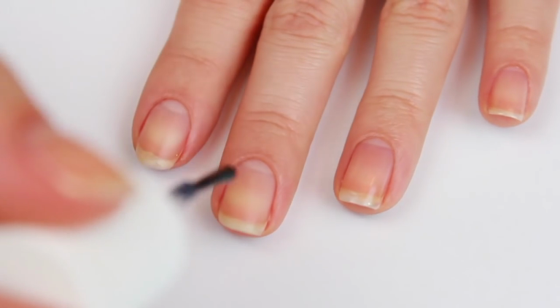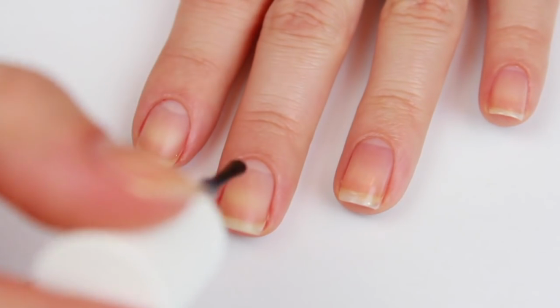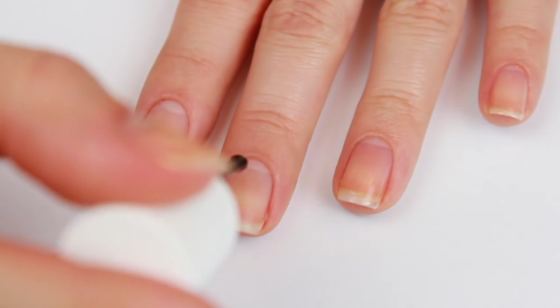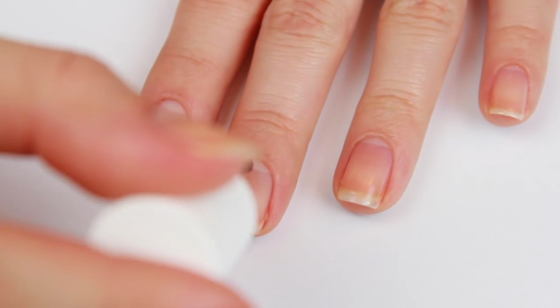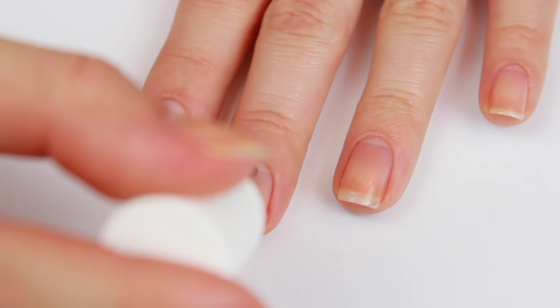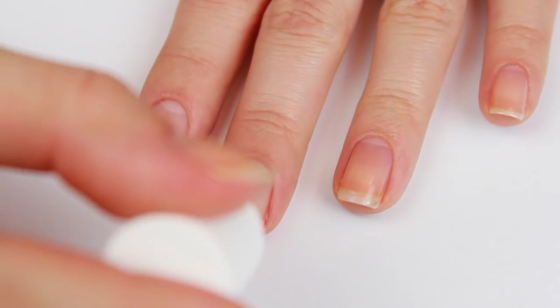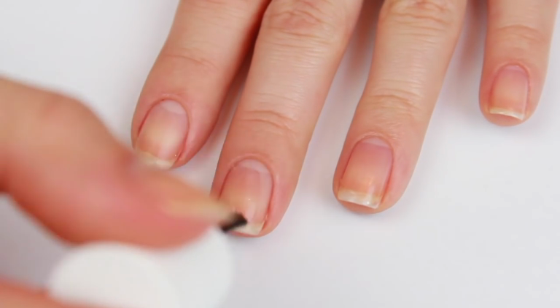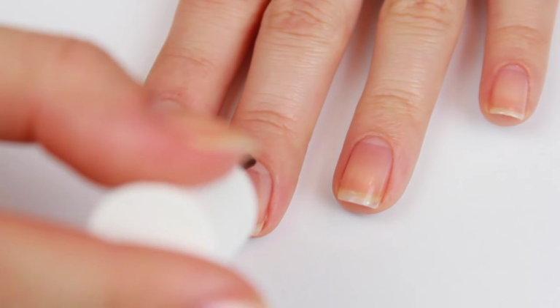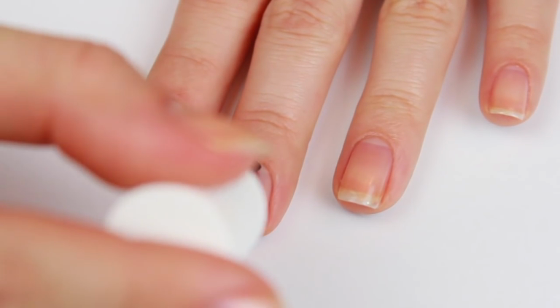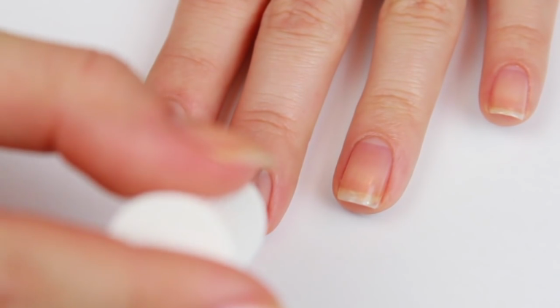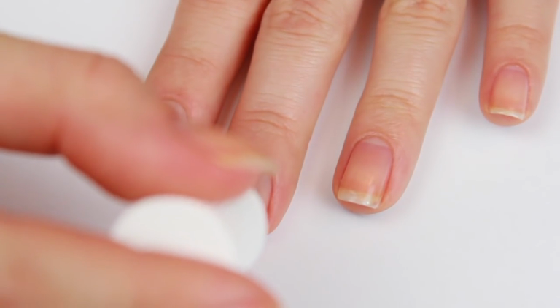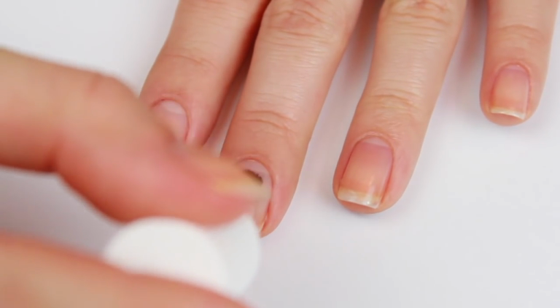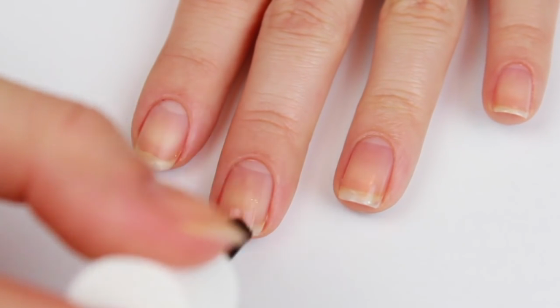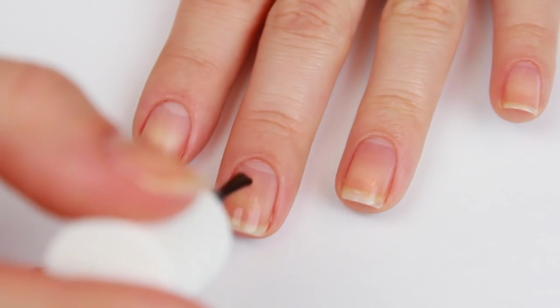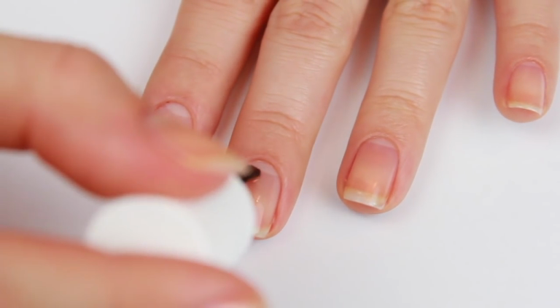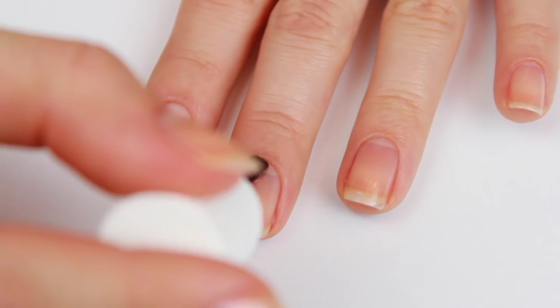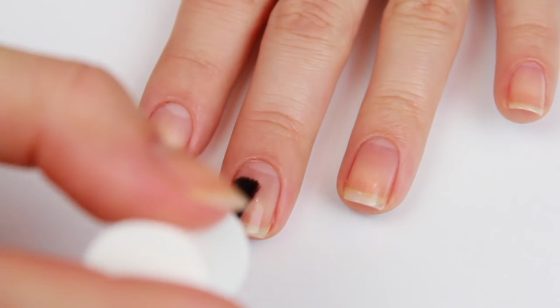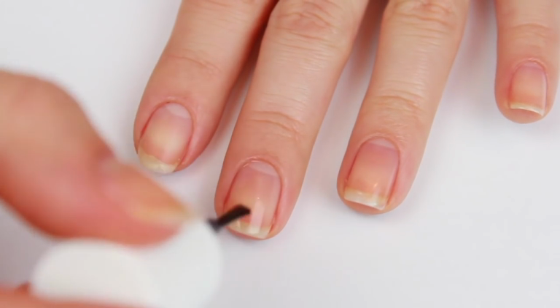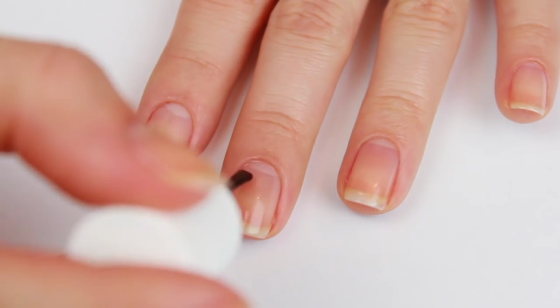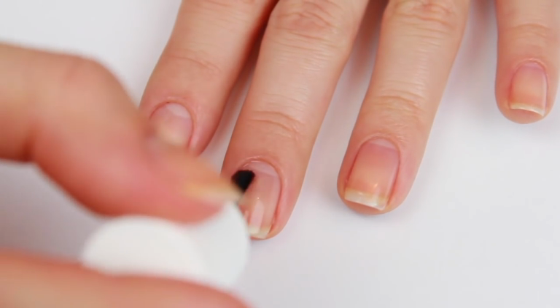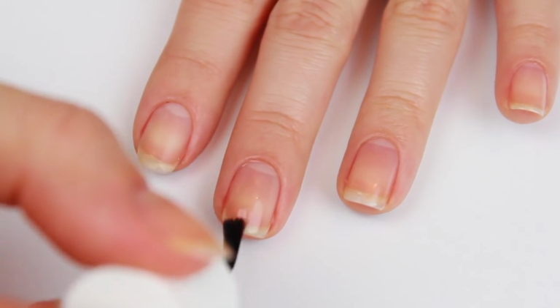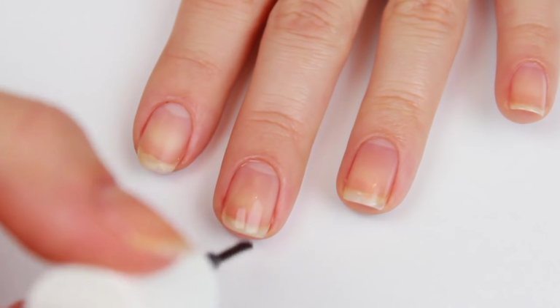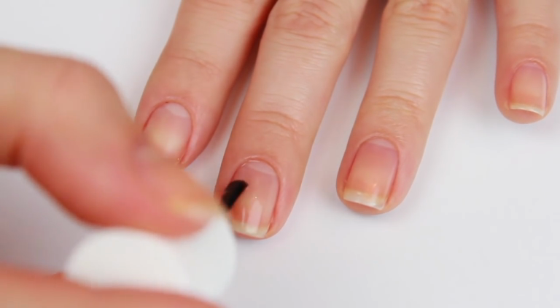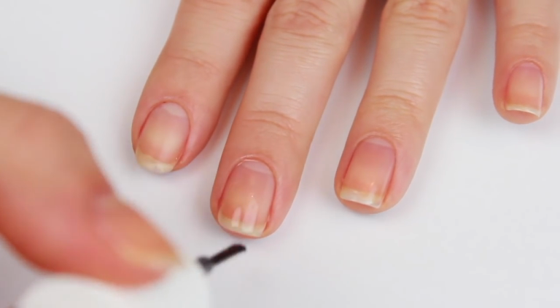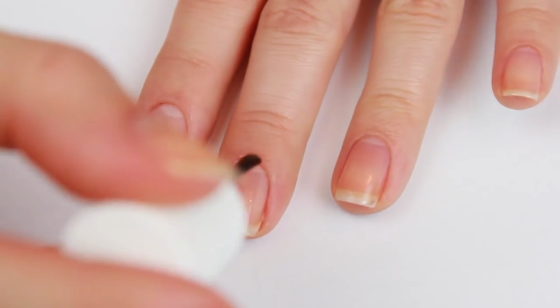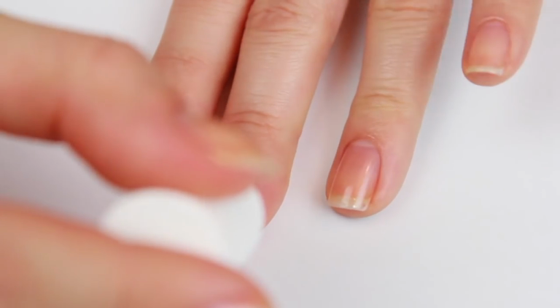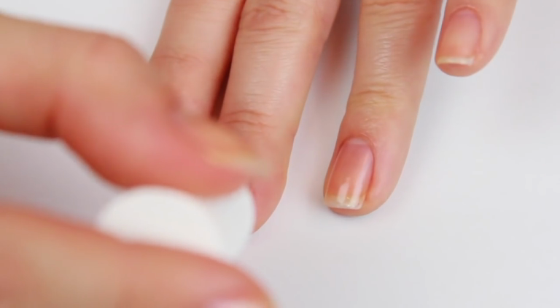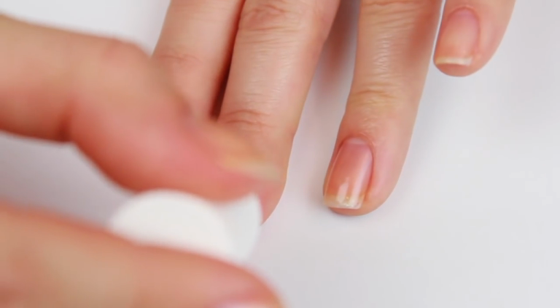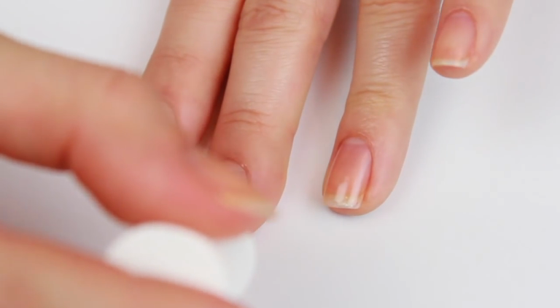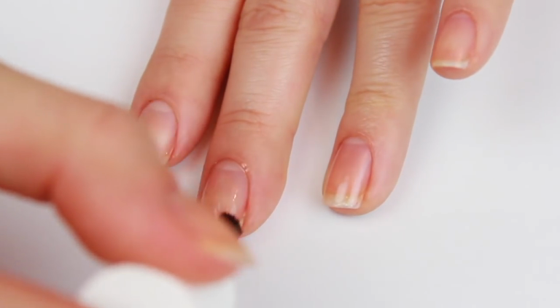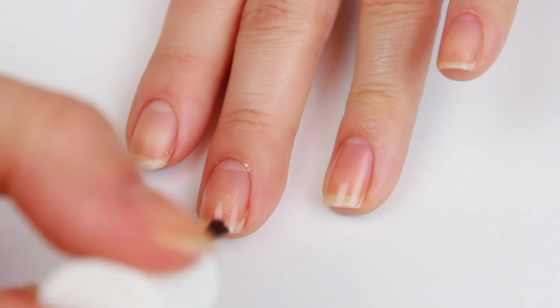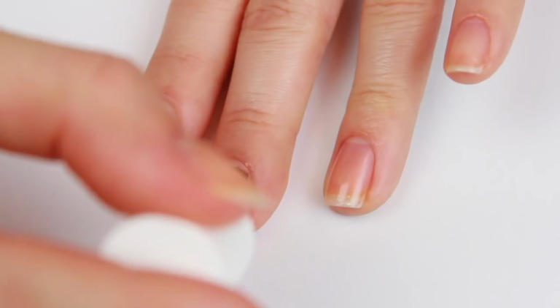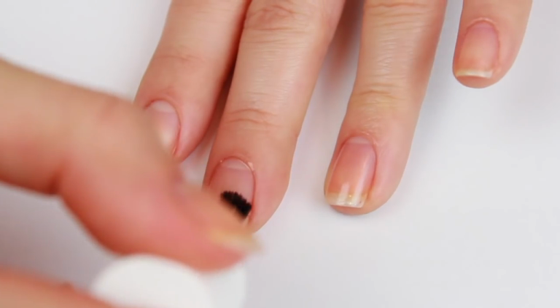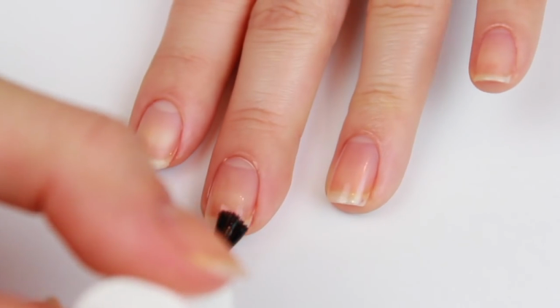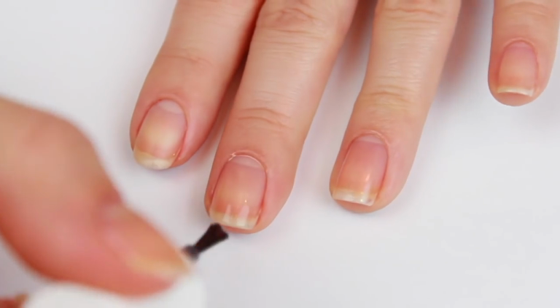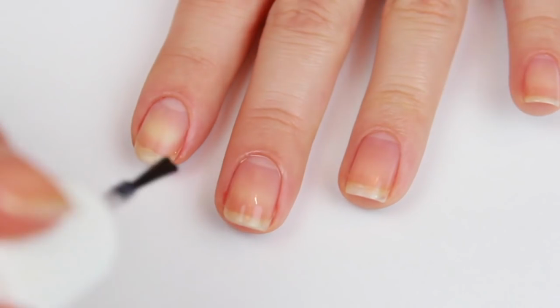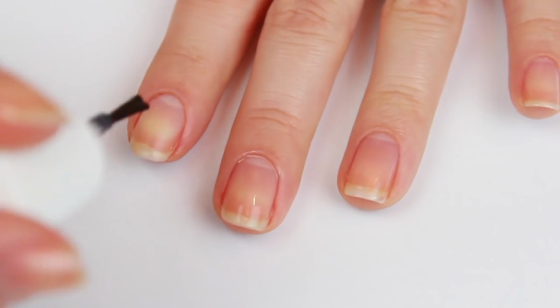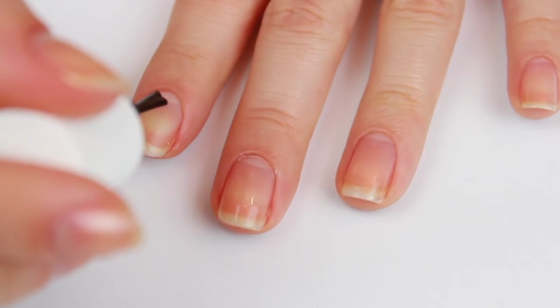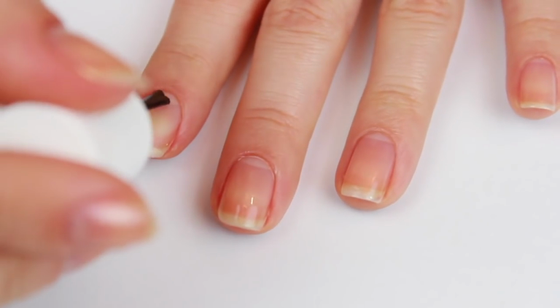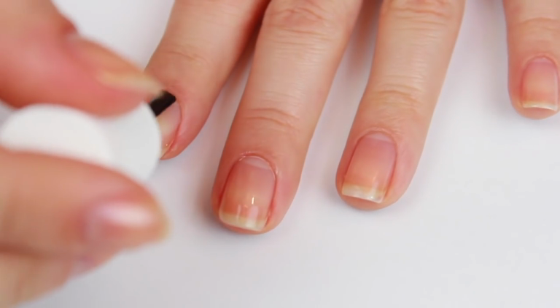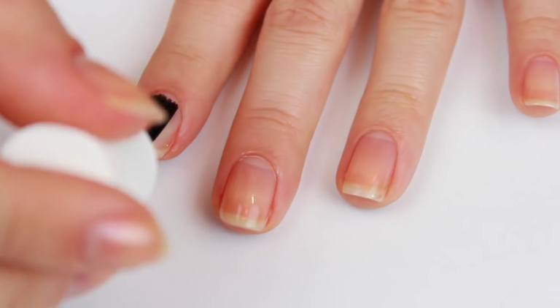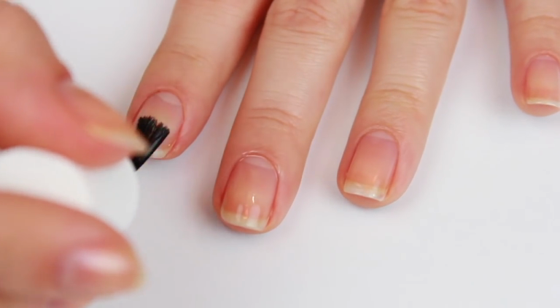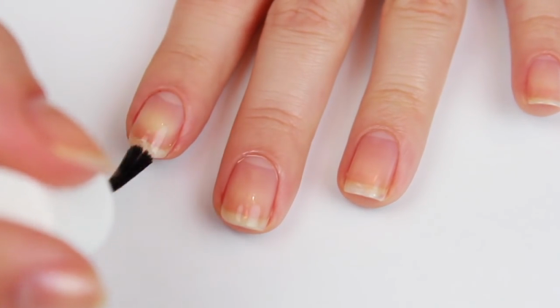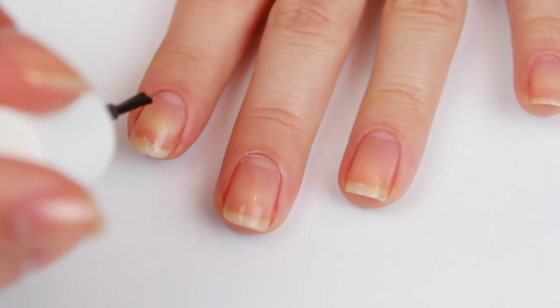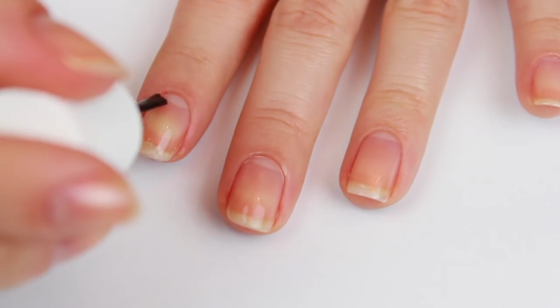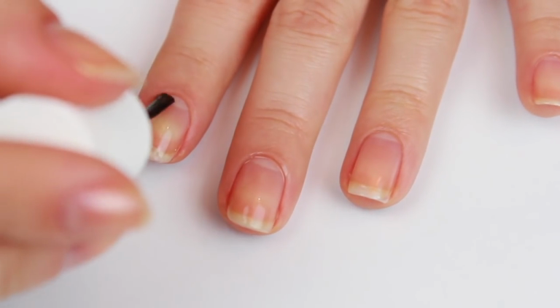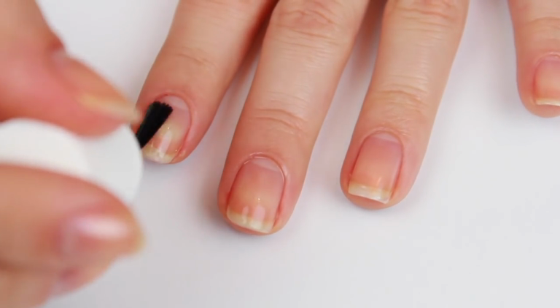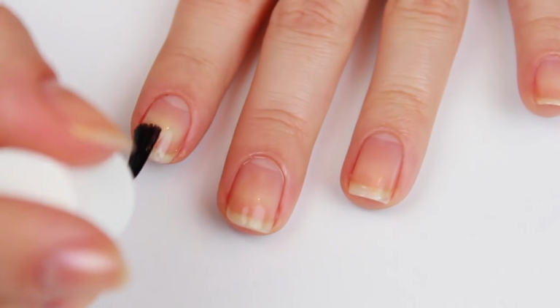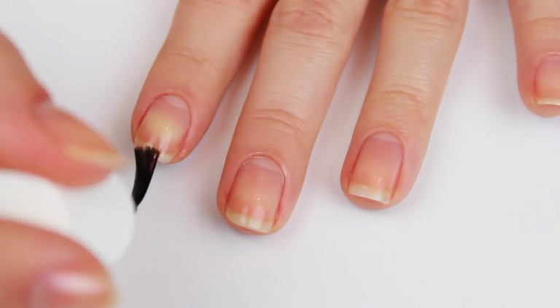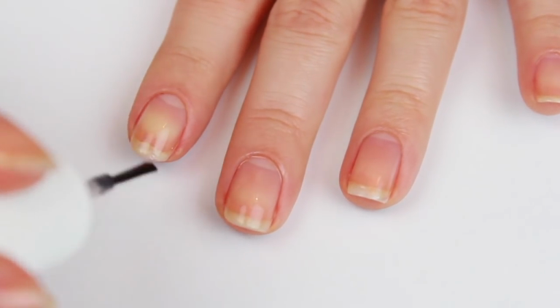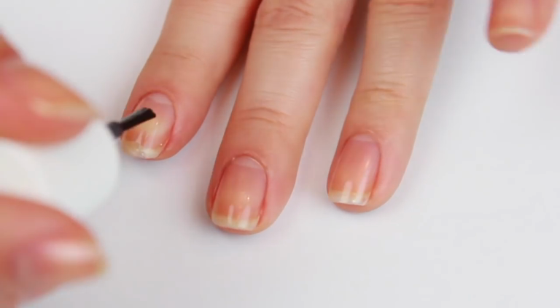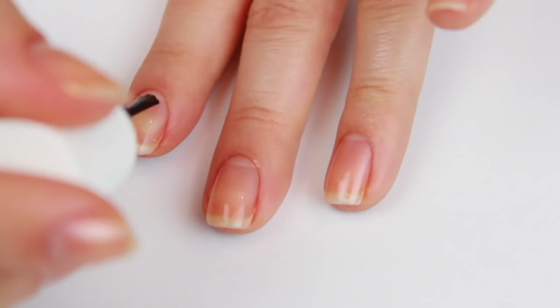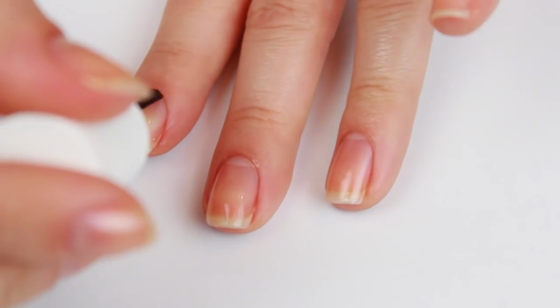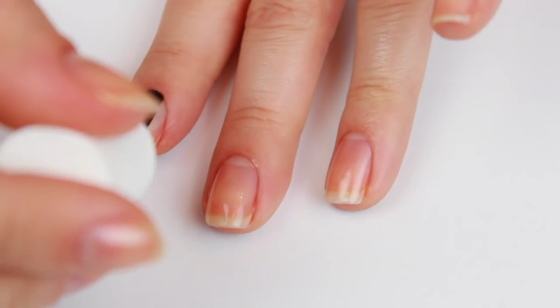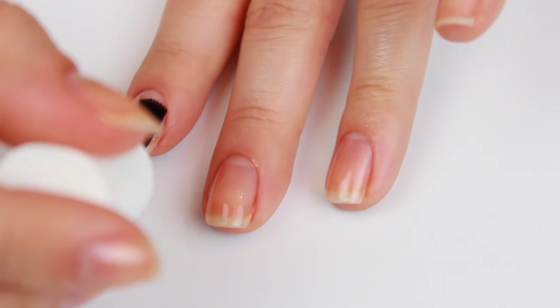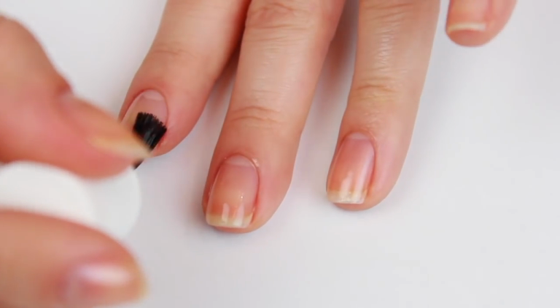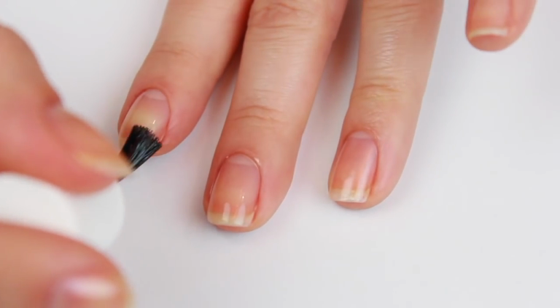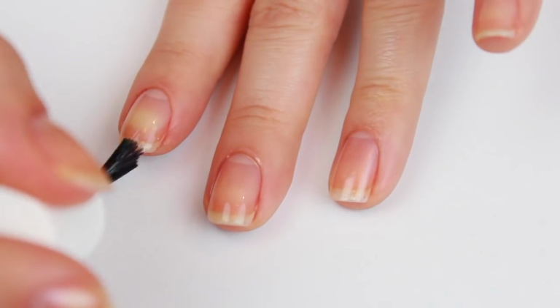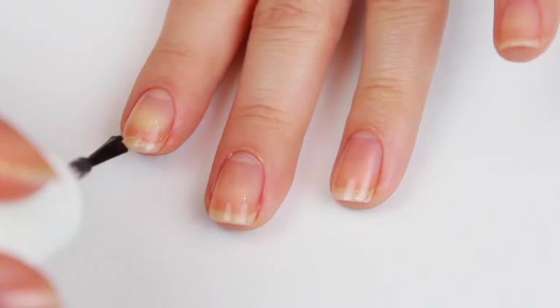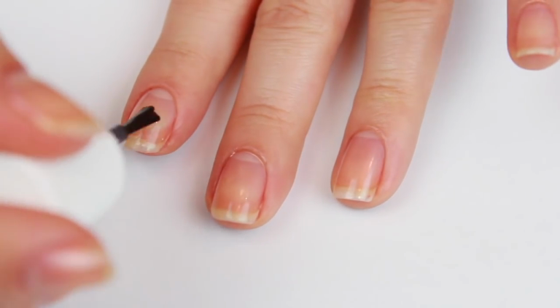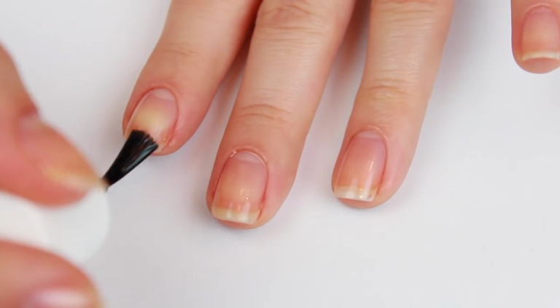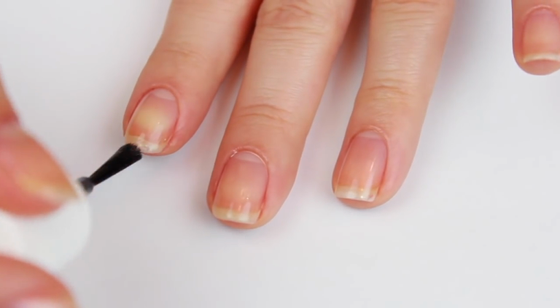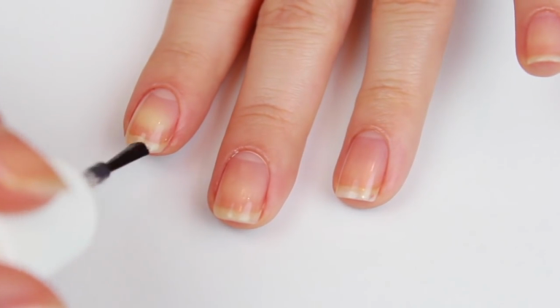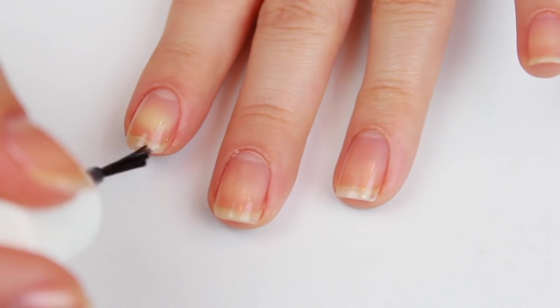To begin, apply a base coat to all your nails and allow it to dry. This will protect your nails from any staining or chipping.